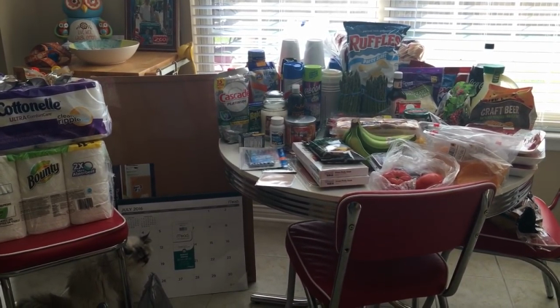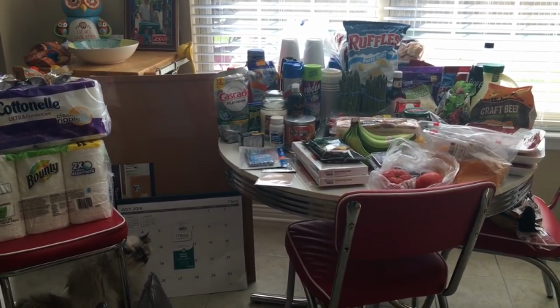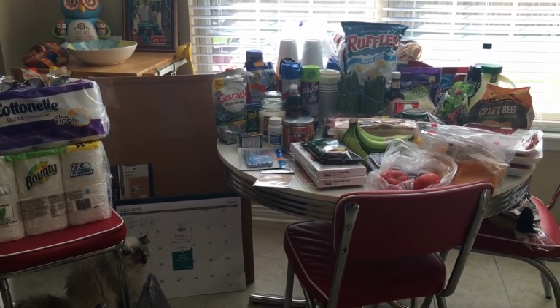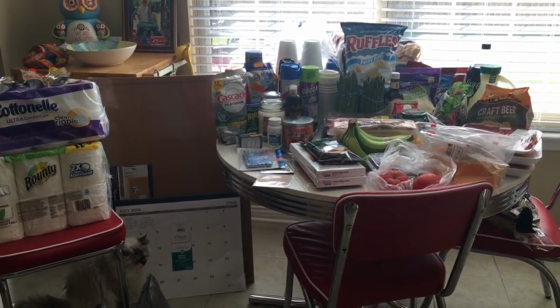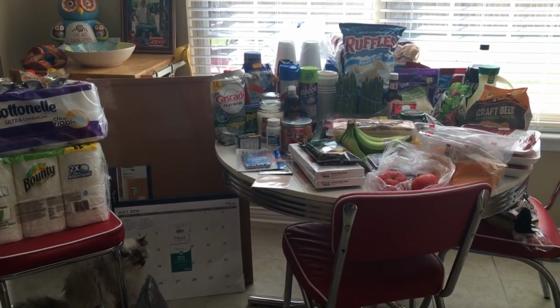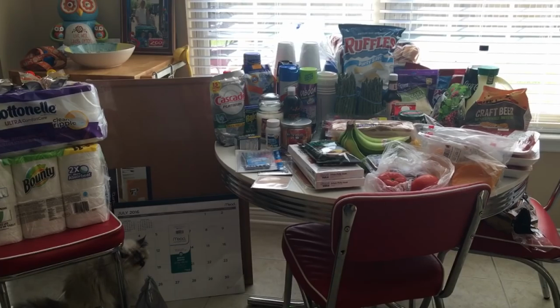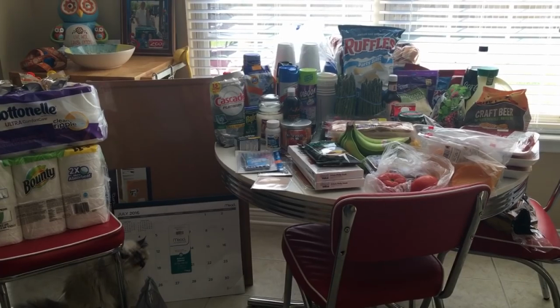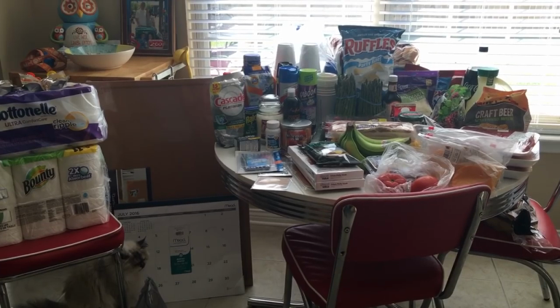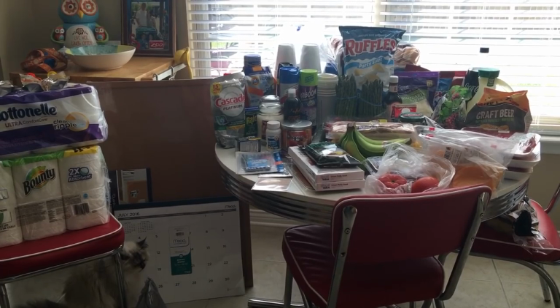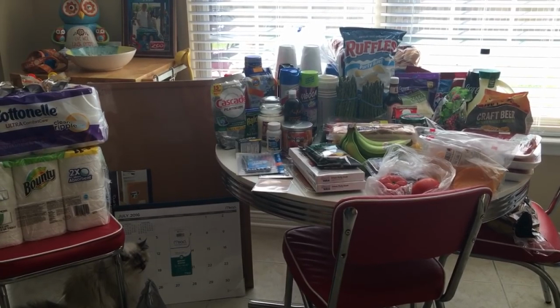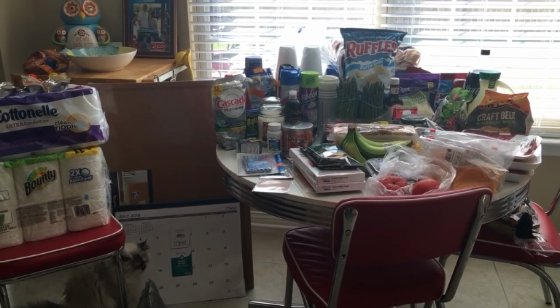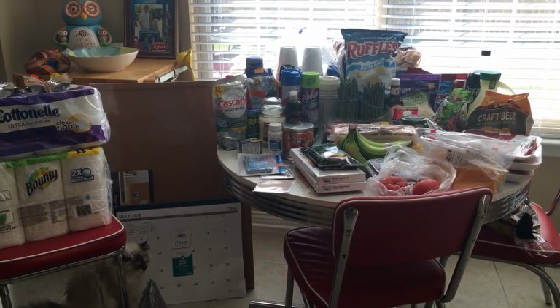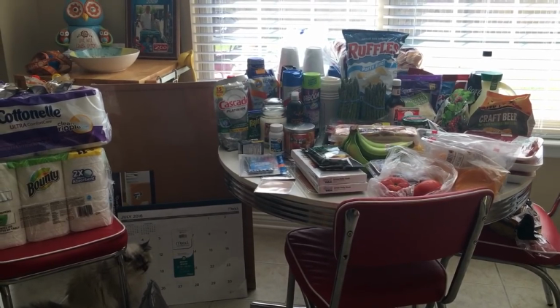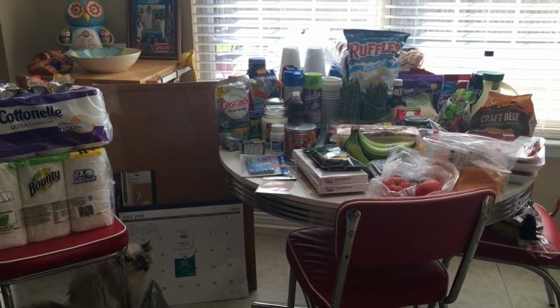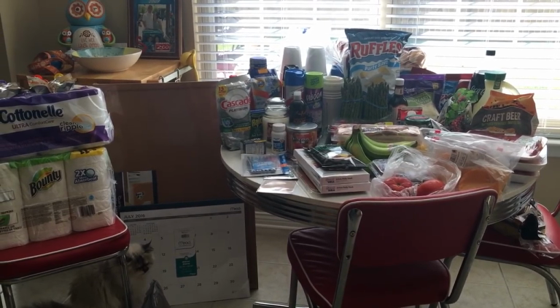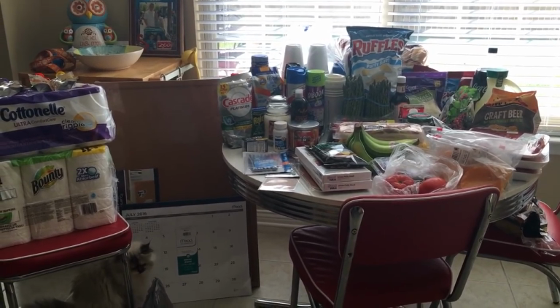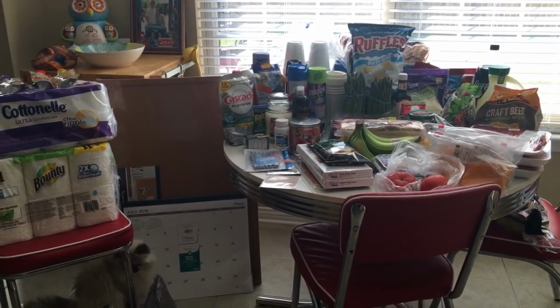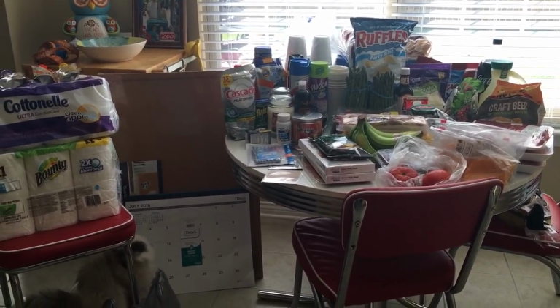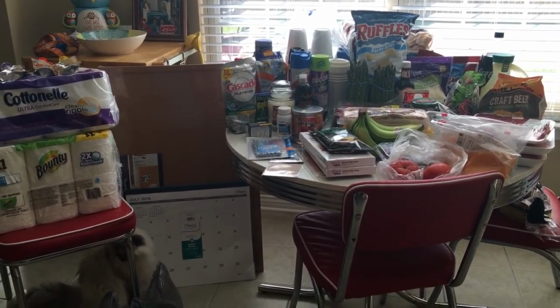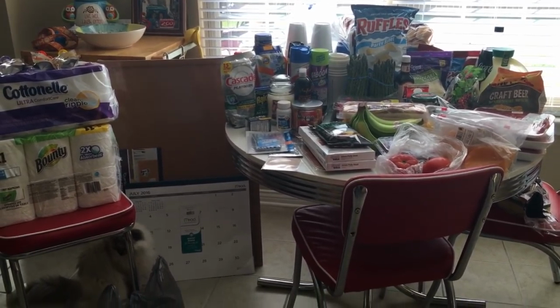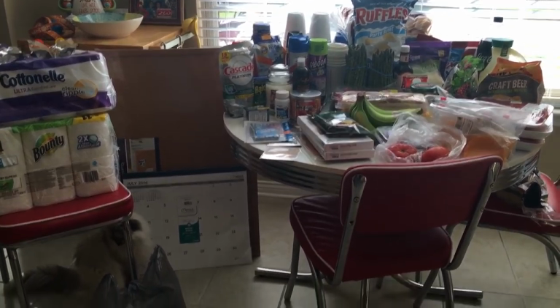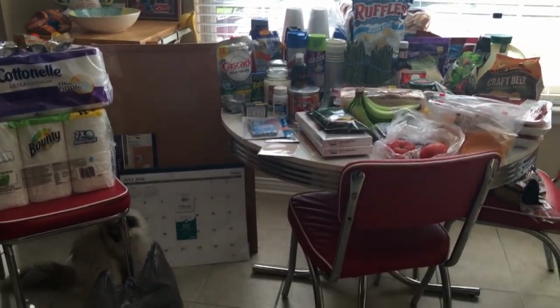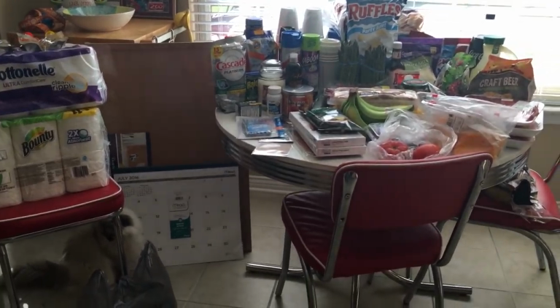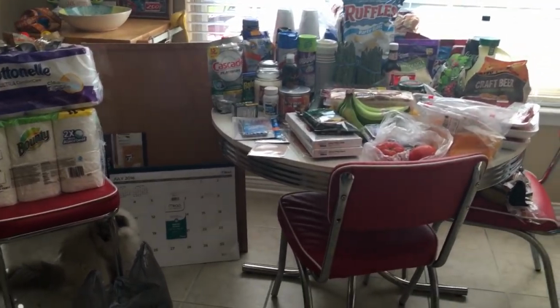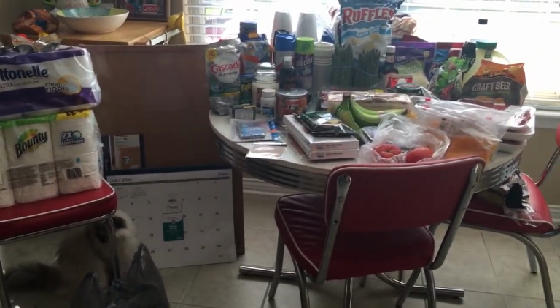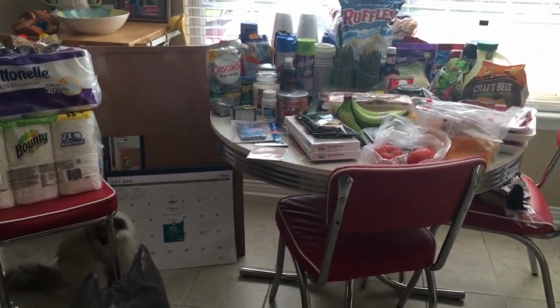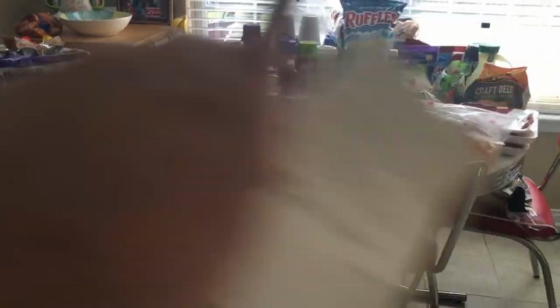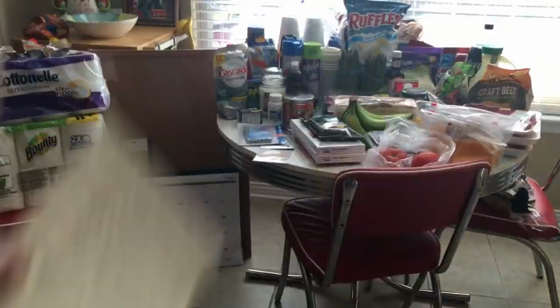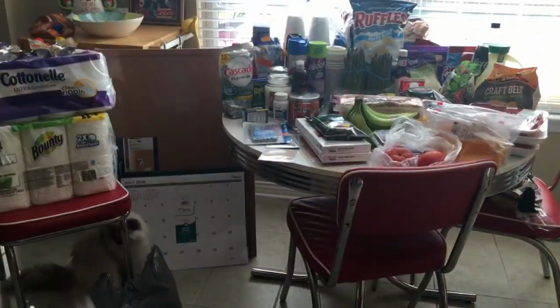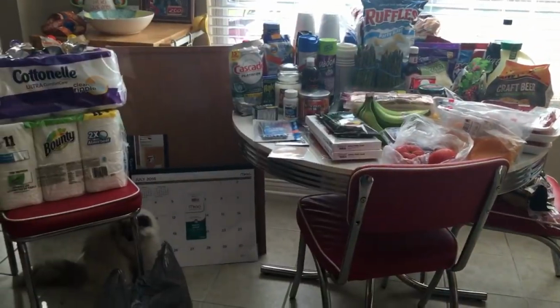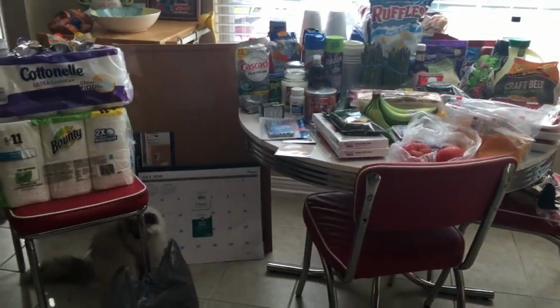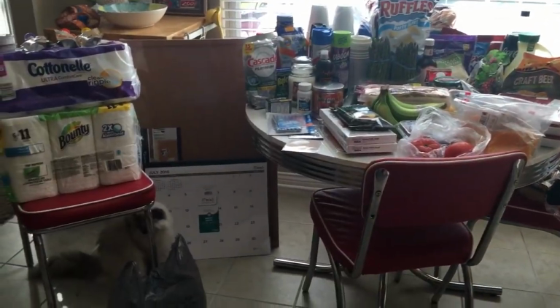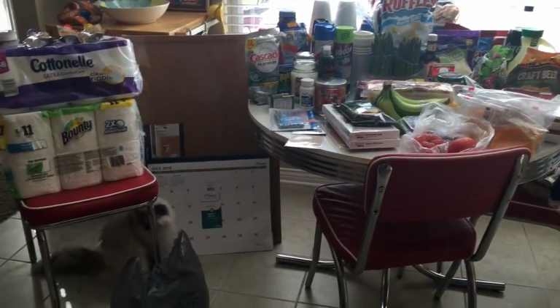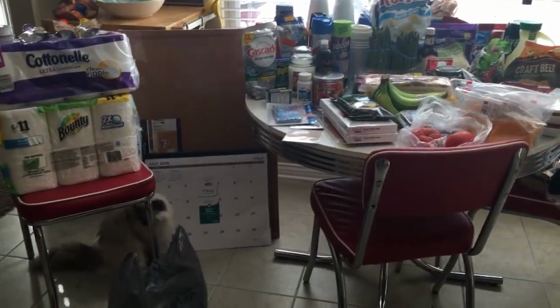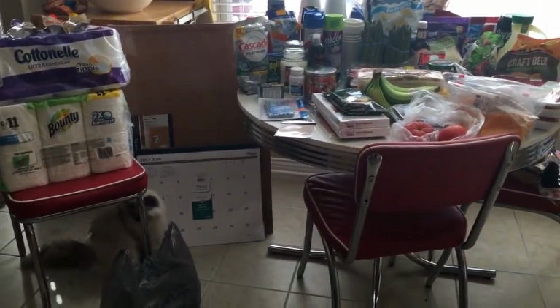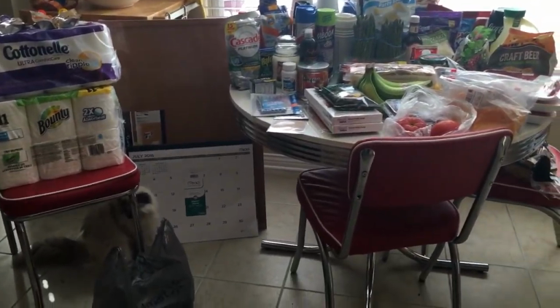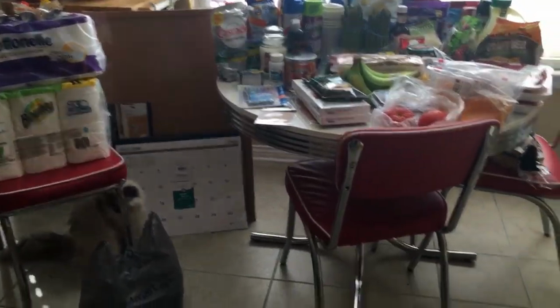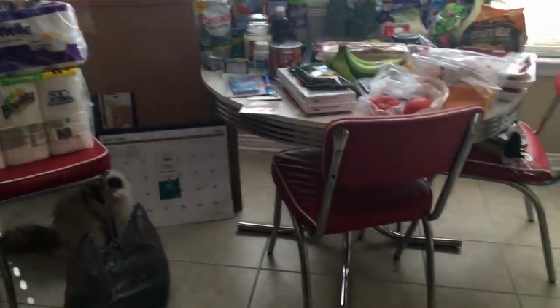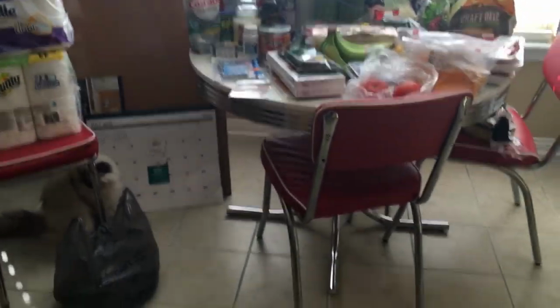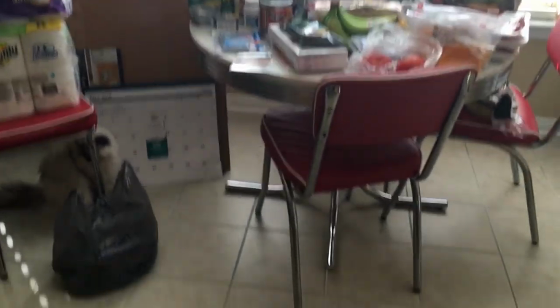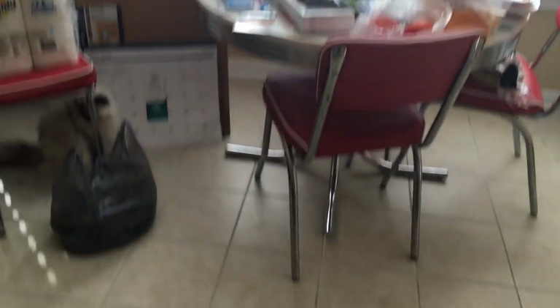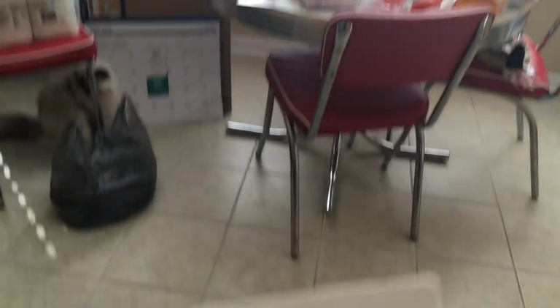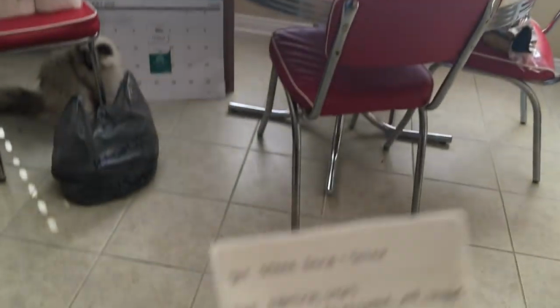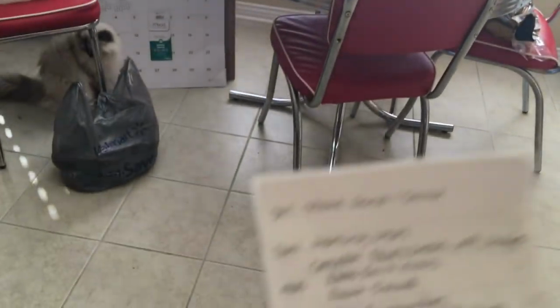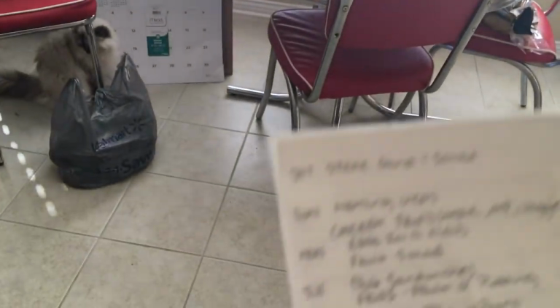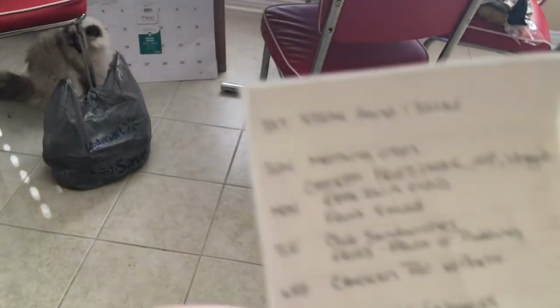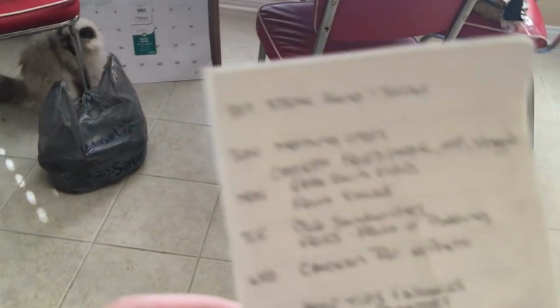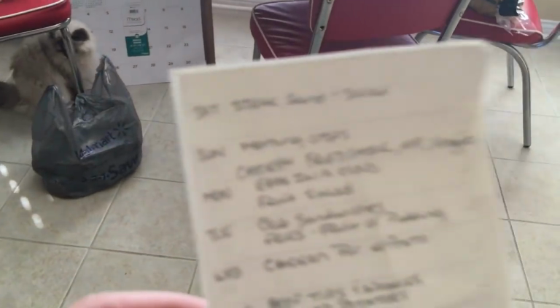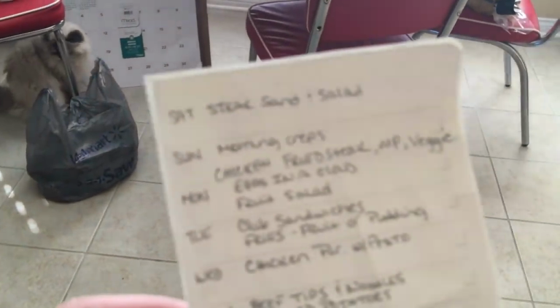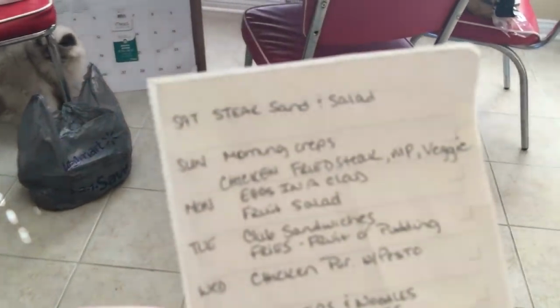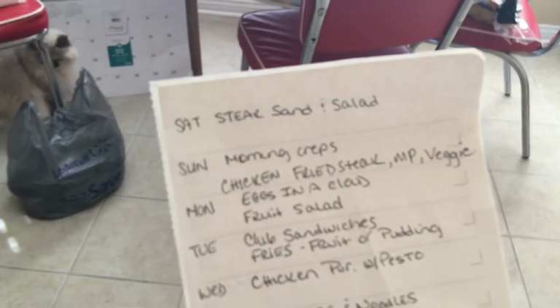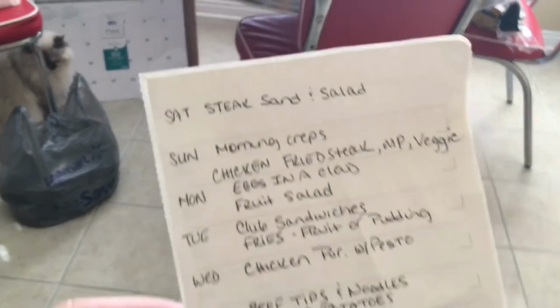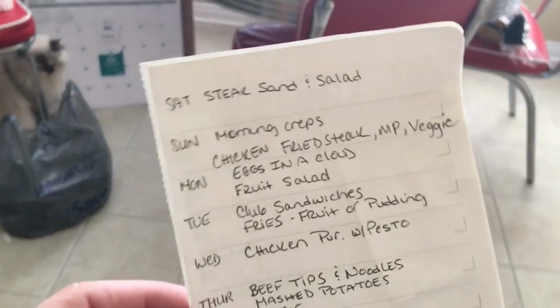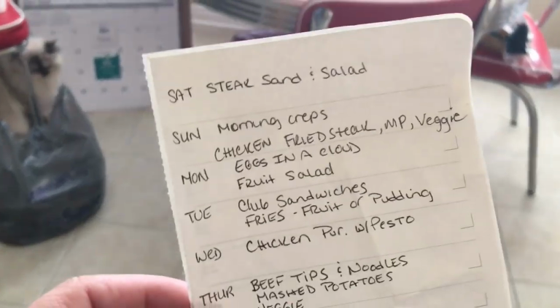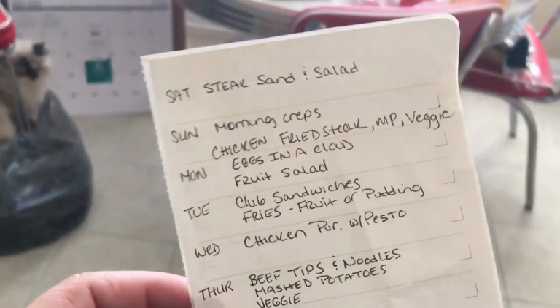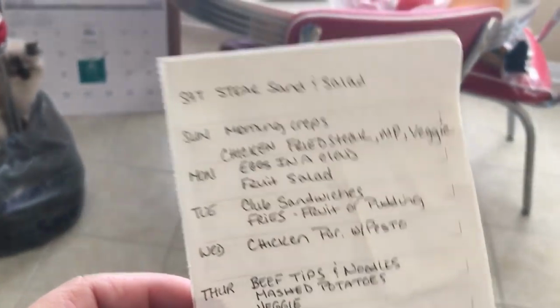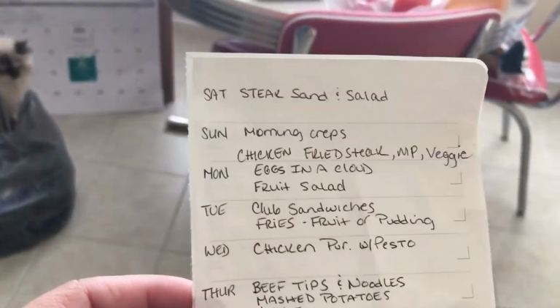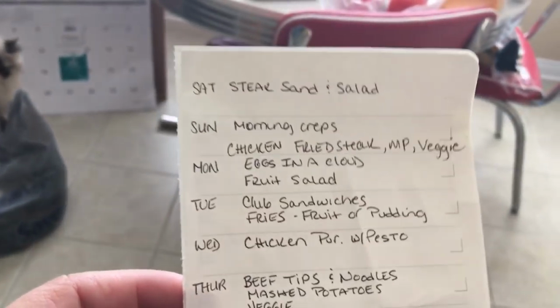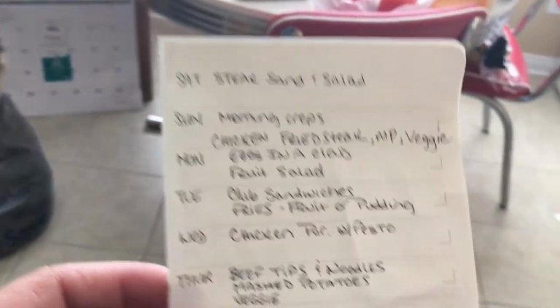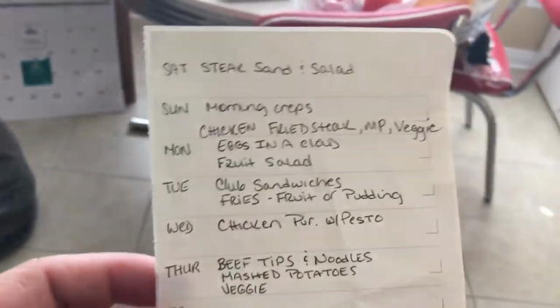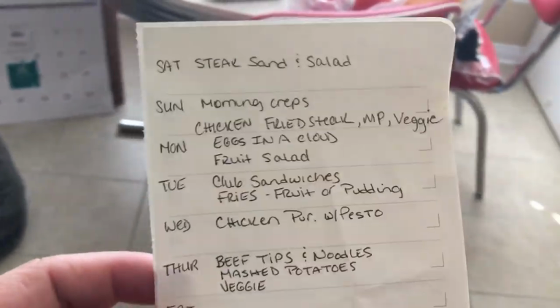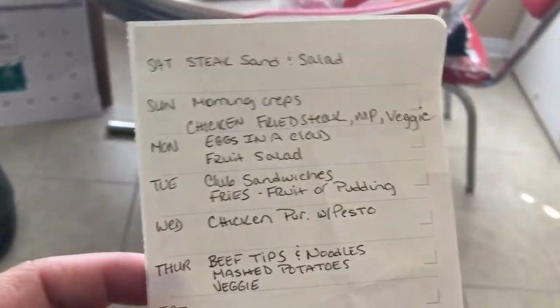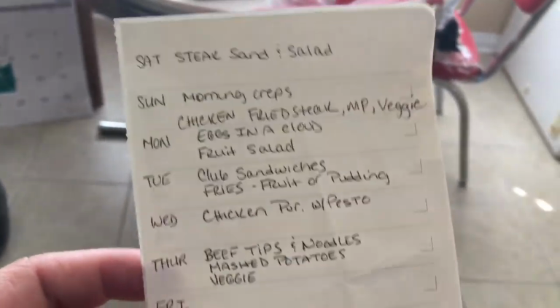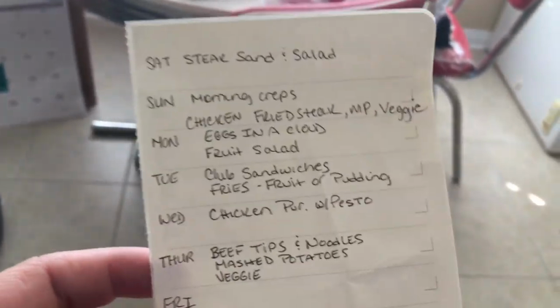So today, obviously, I'm back with a new shopping haul. Before I go into everything I bought, let me share with you what we're having for dinner.